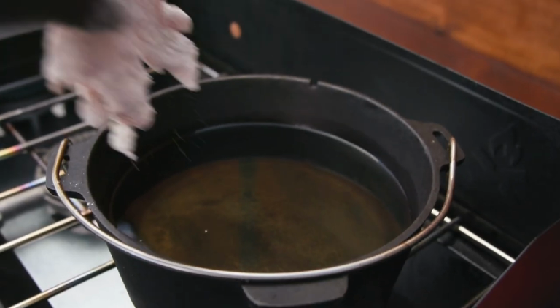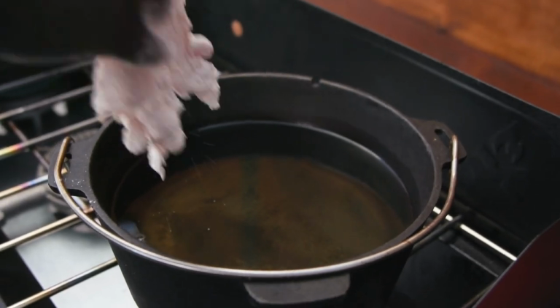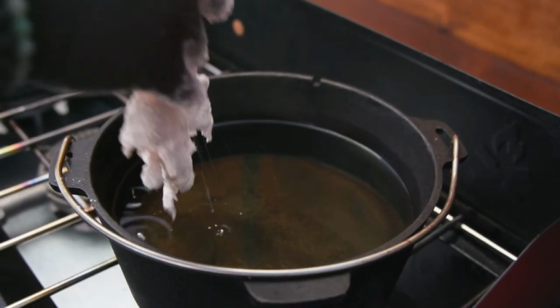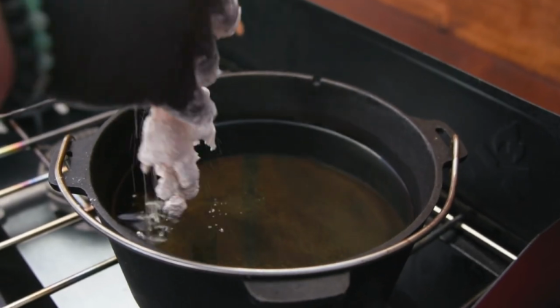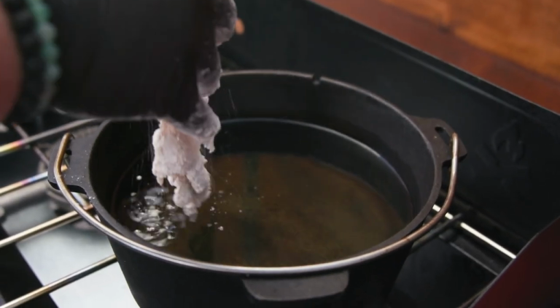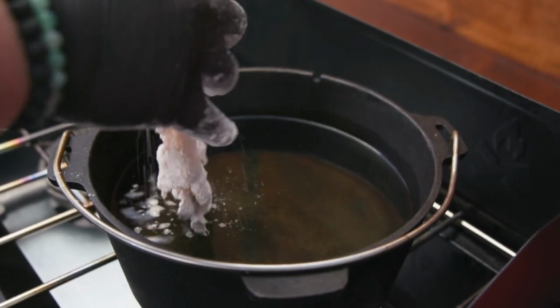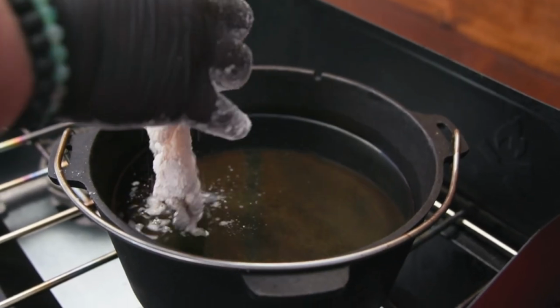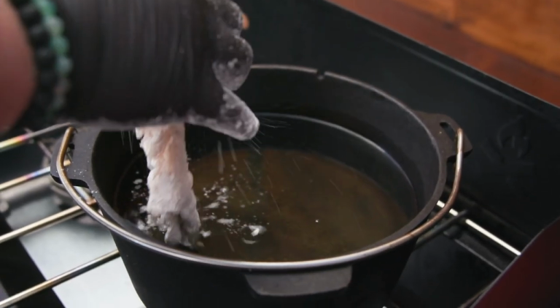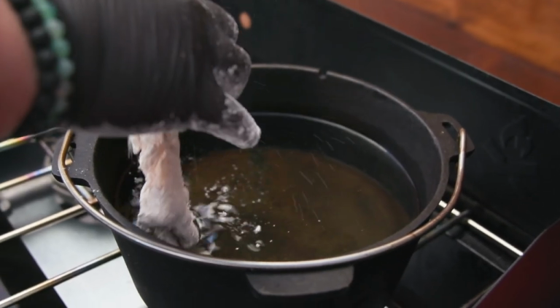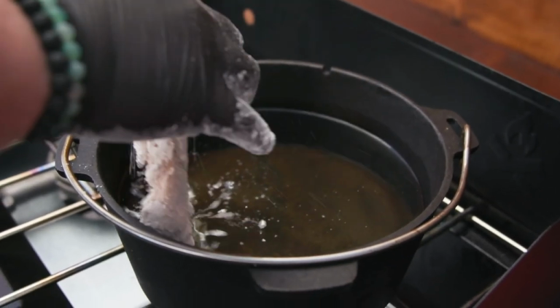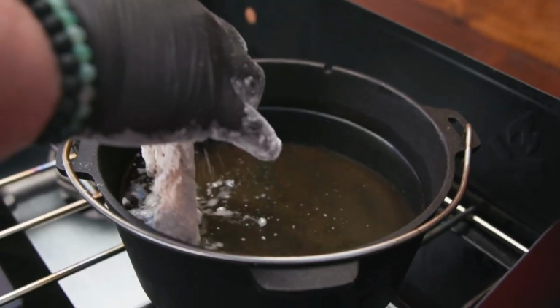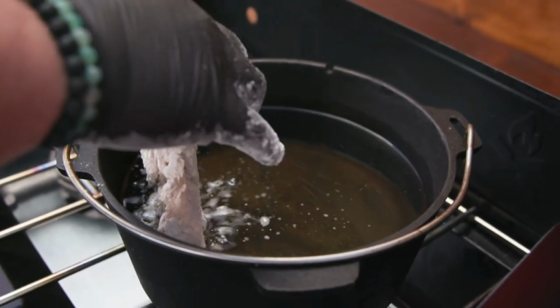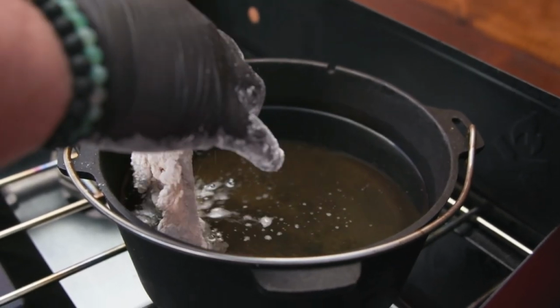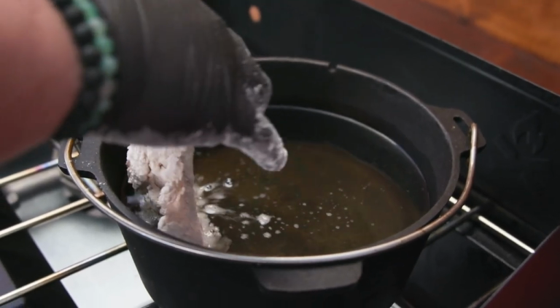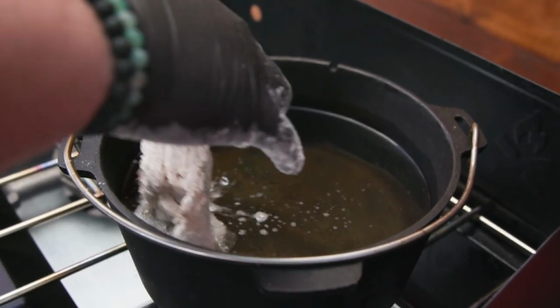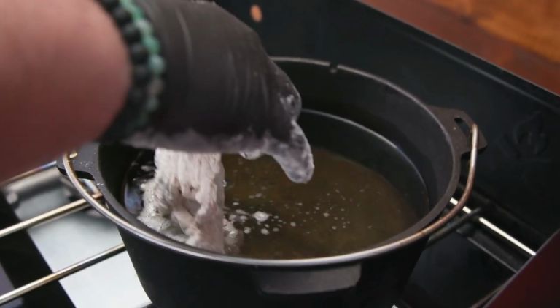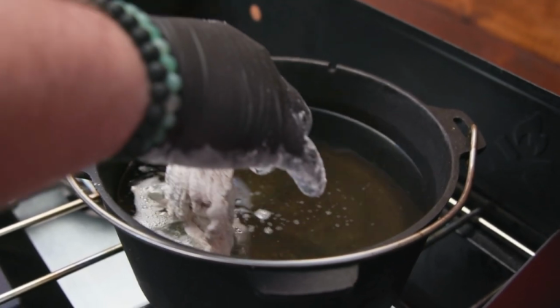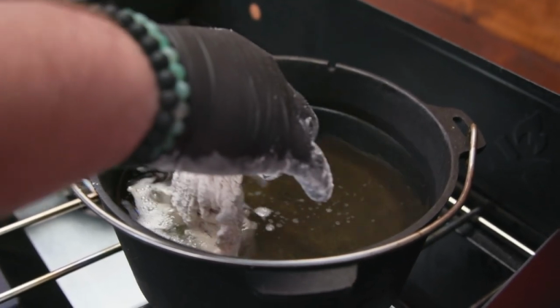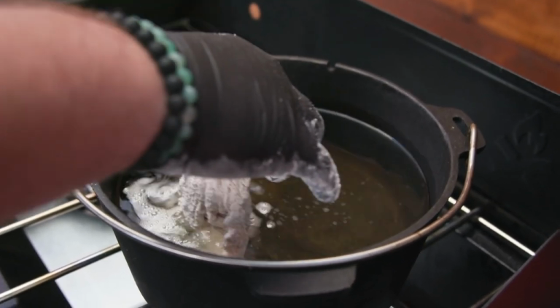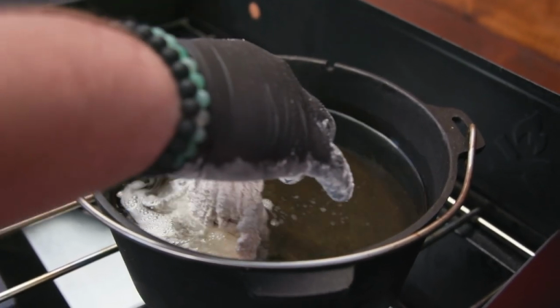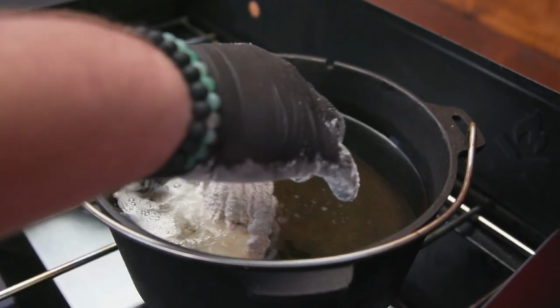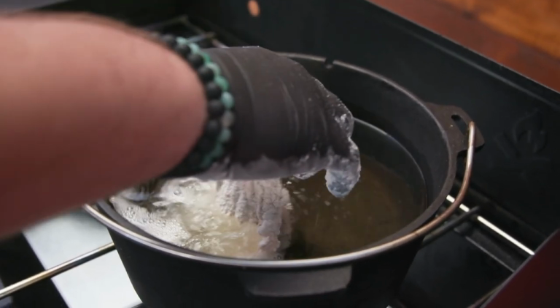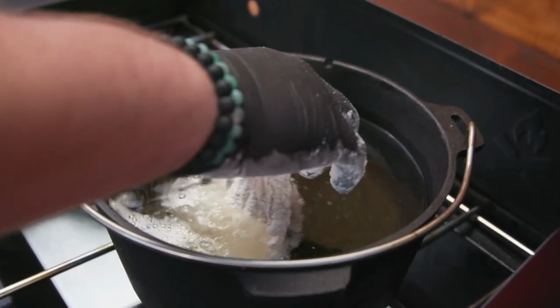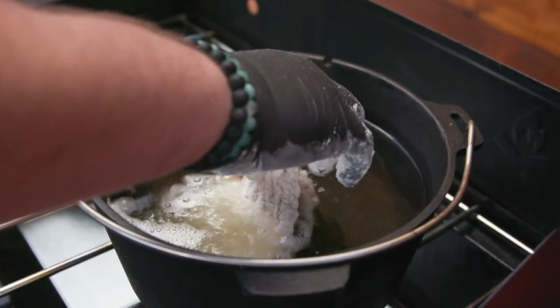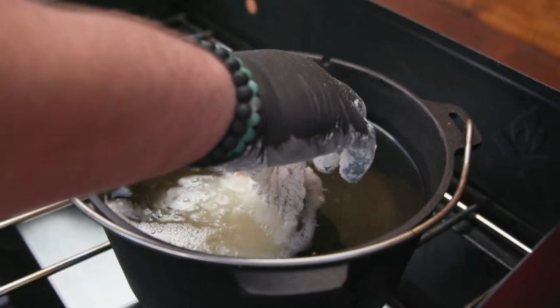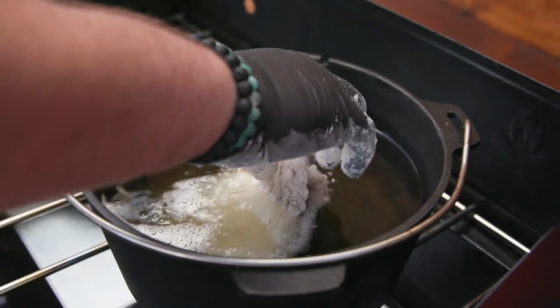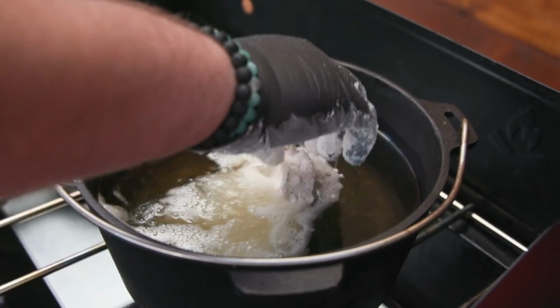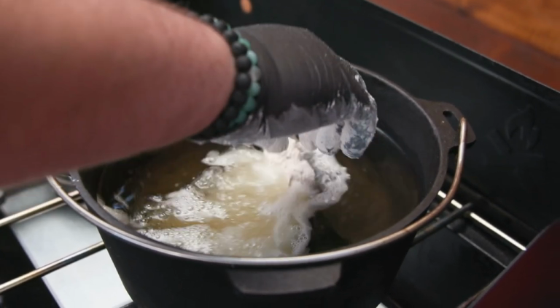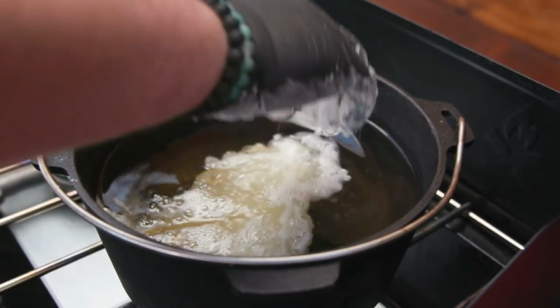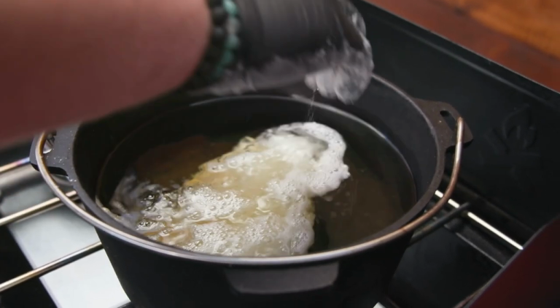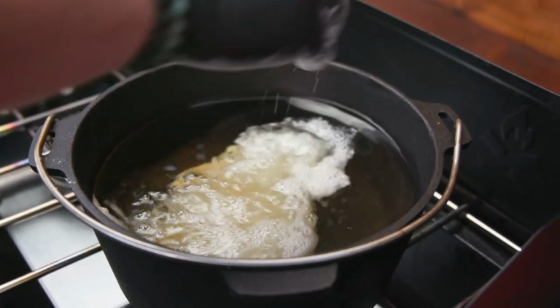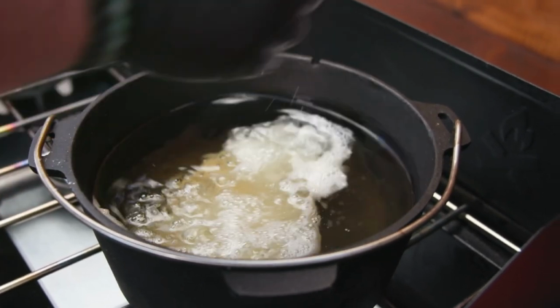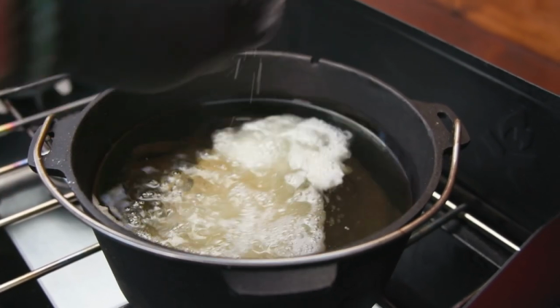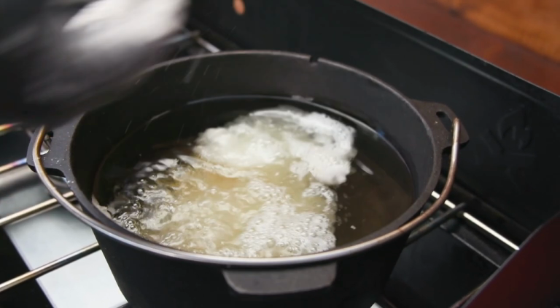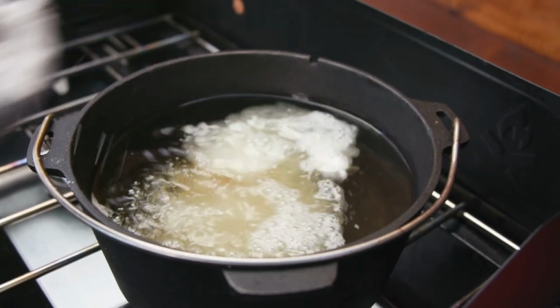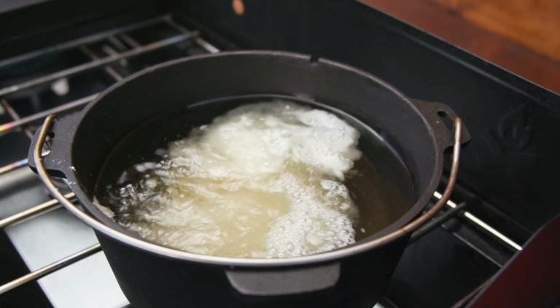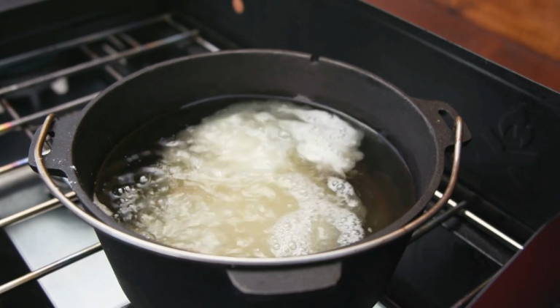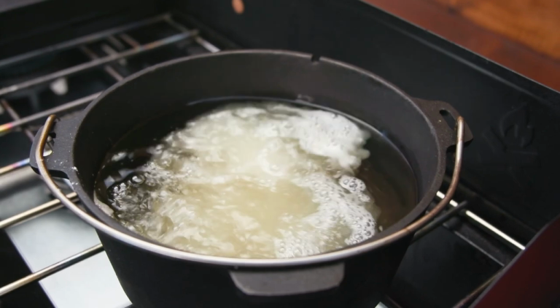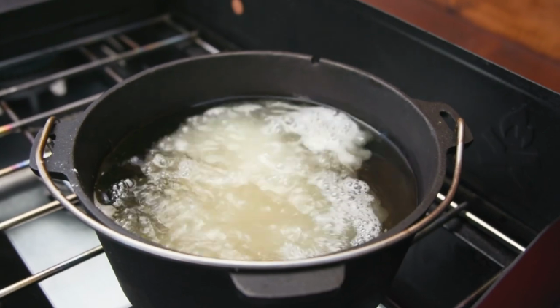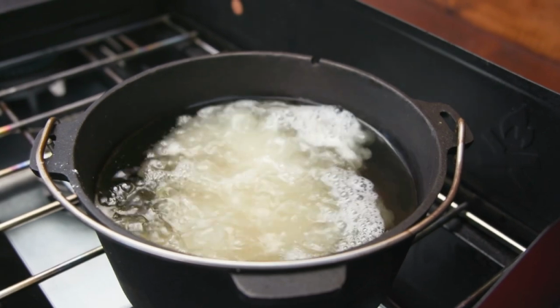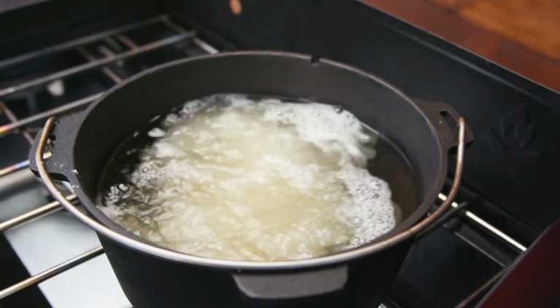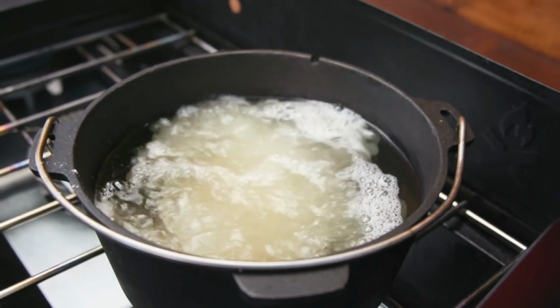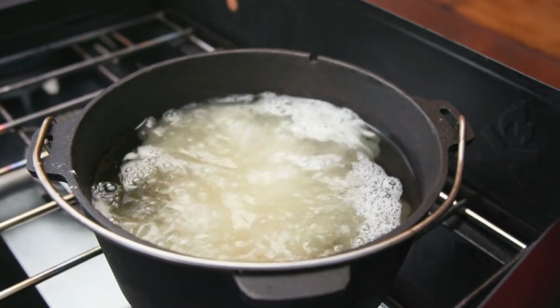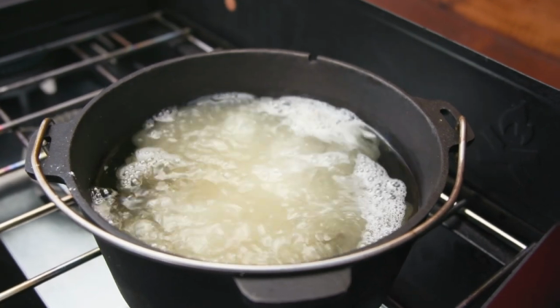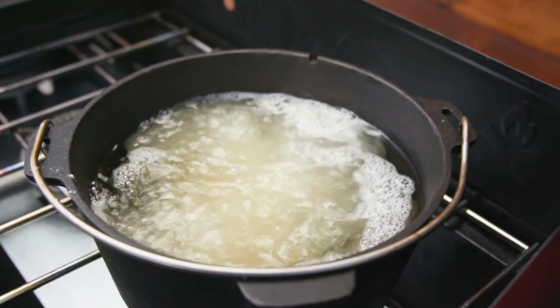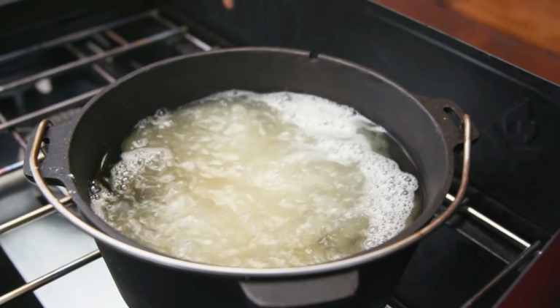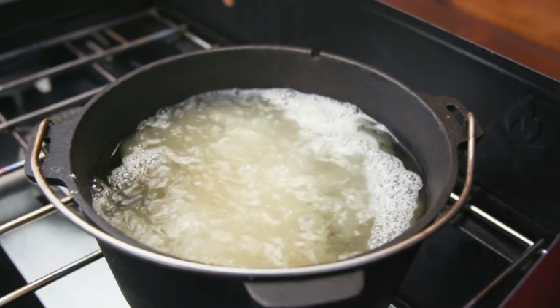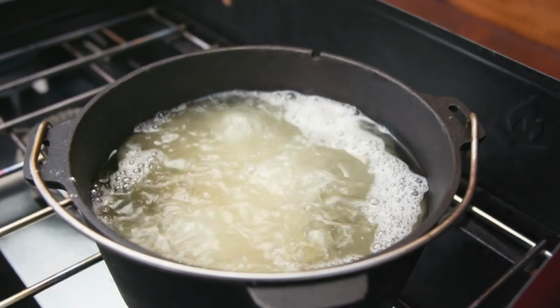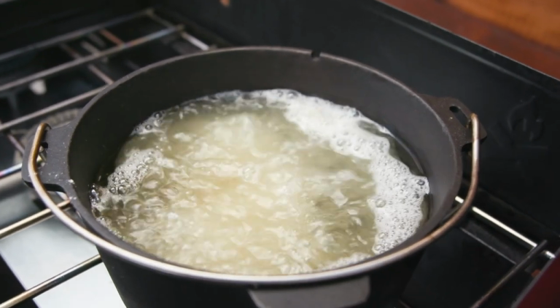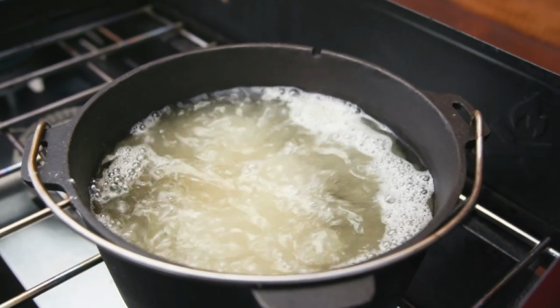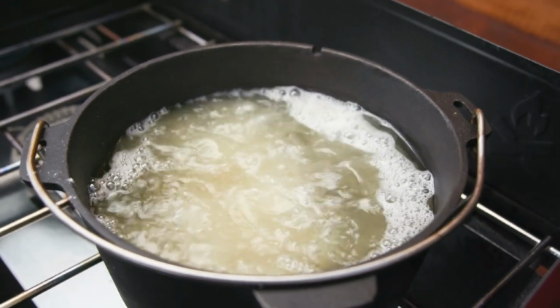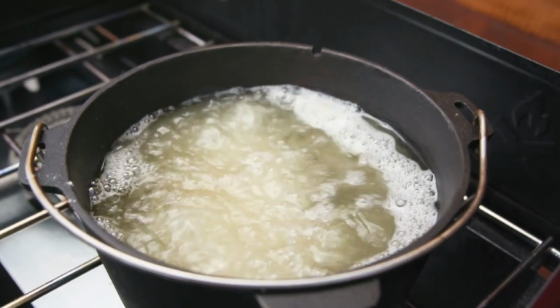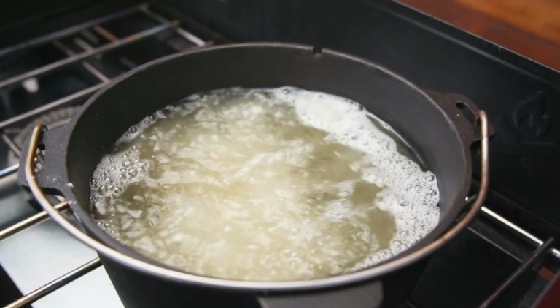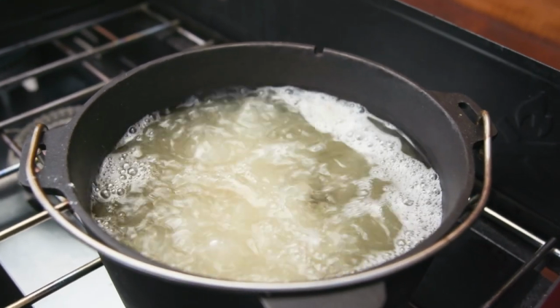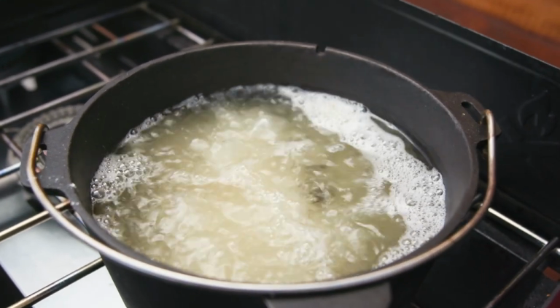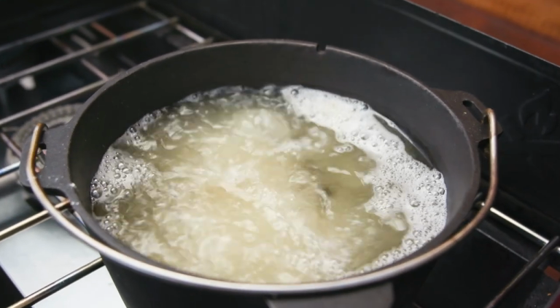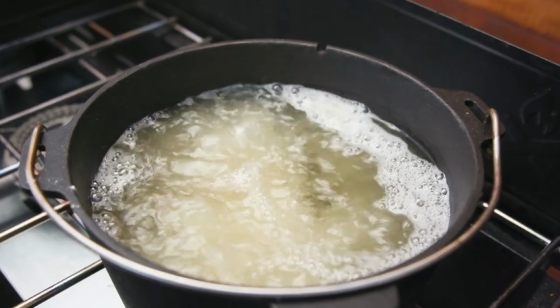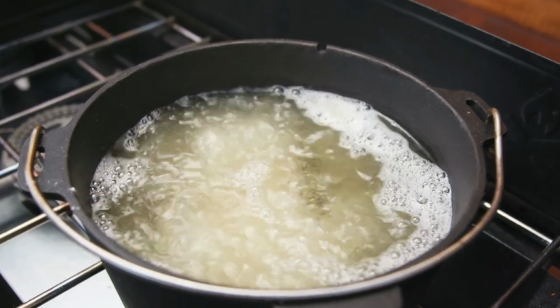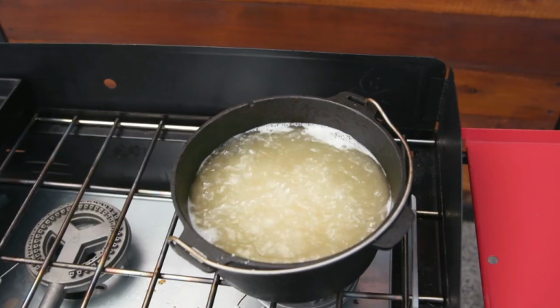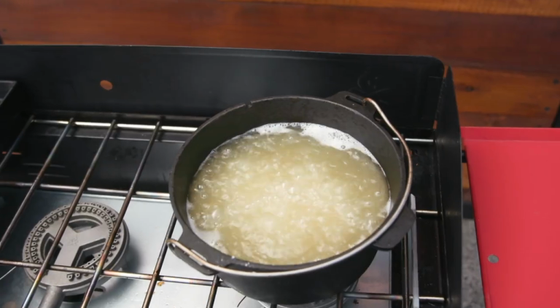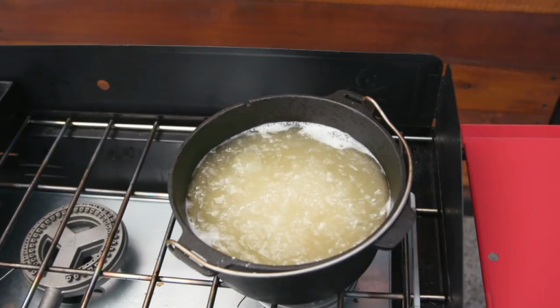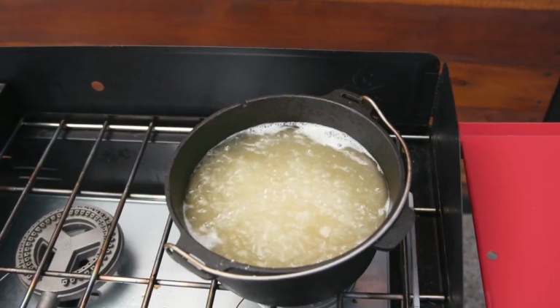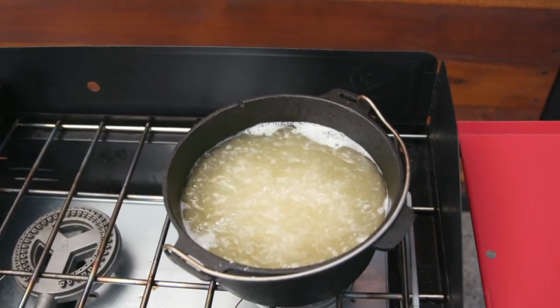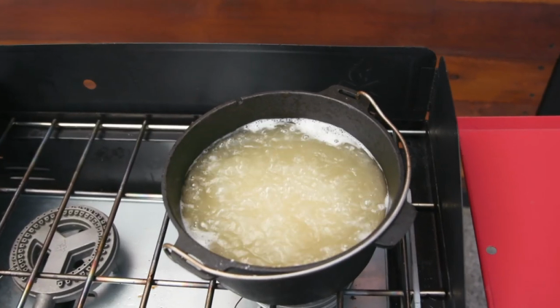I got my oil going at 350. You always want to make sure when you lay it in, you drop it away from you. That way, in case it splashes, it splashes toward the back.